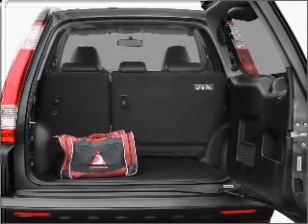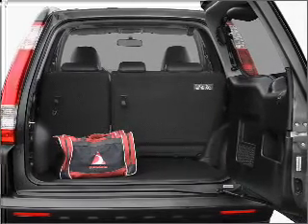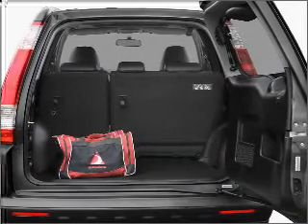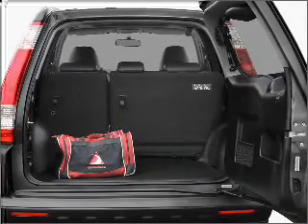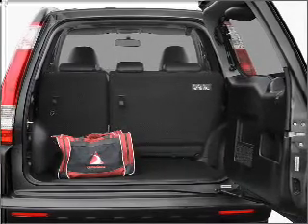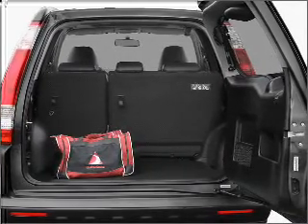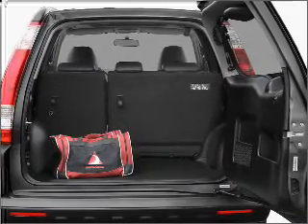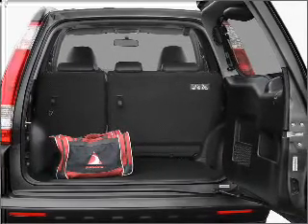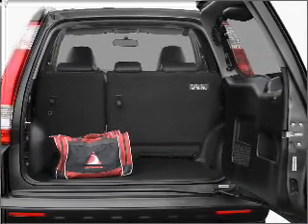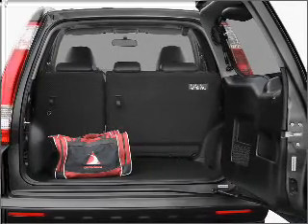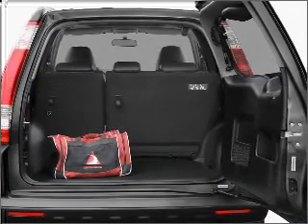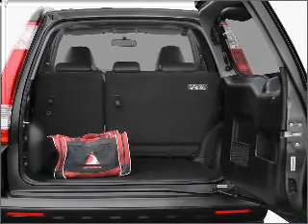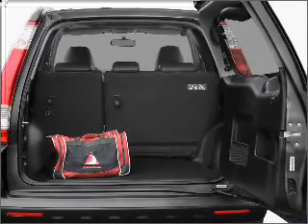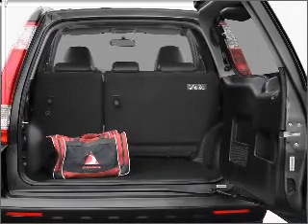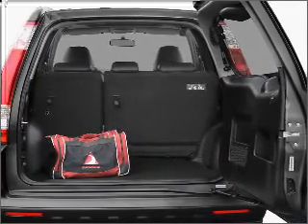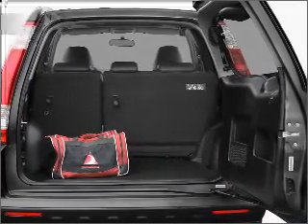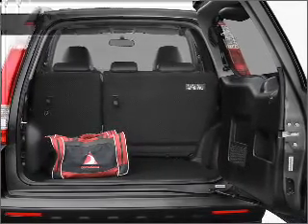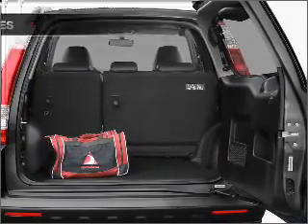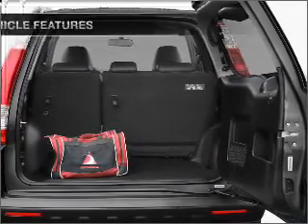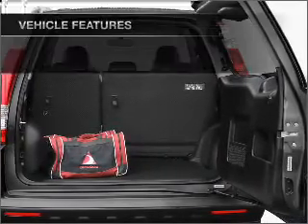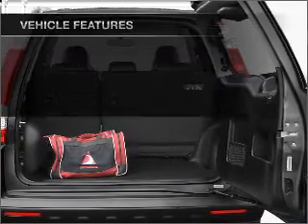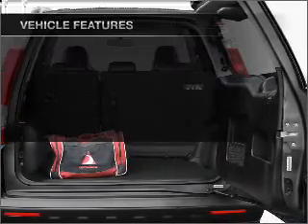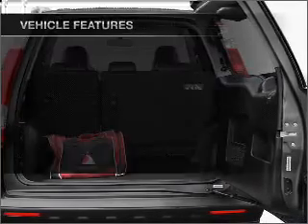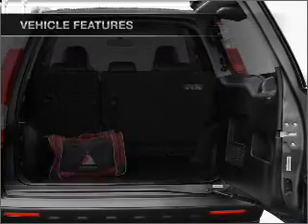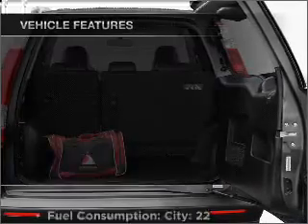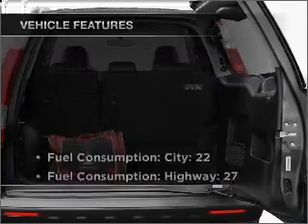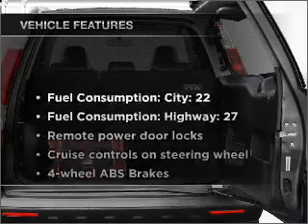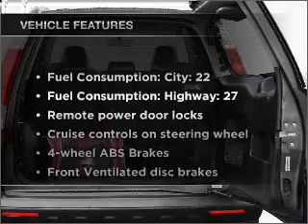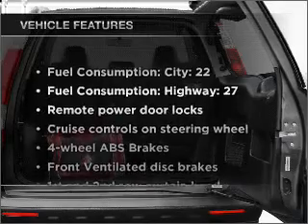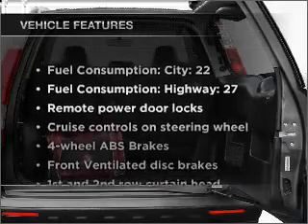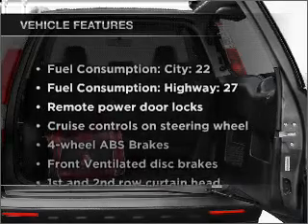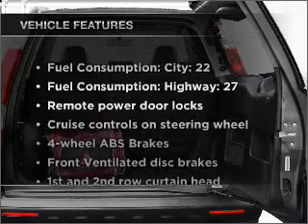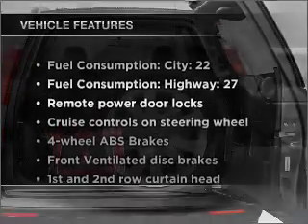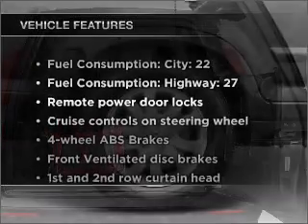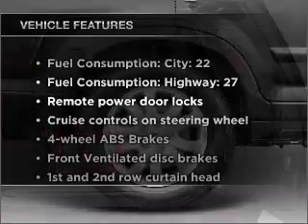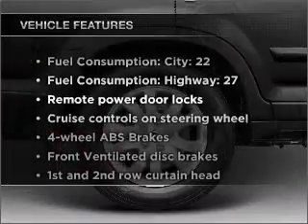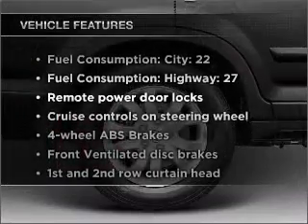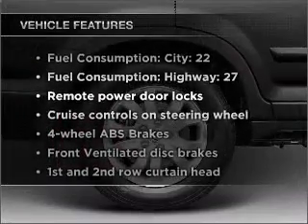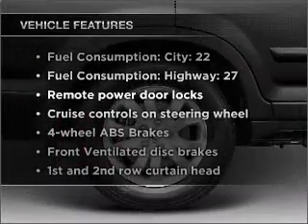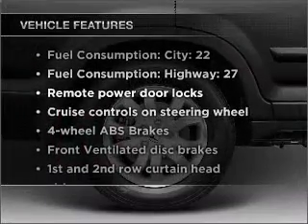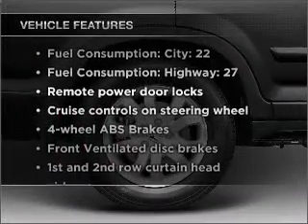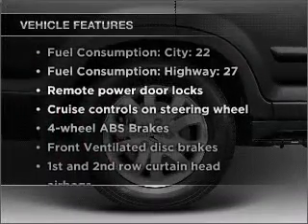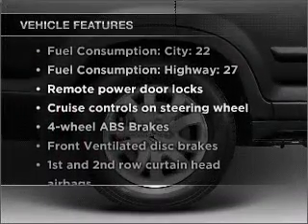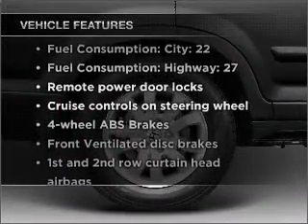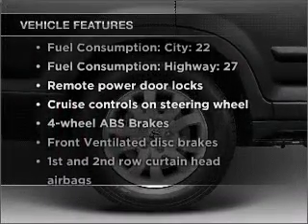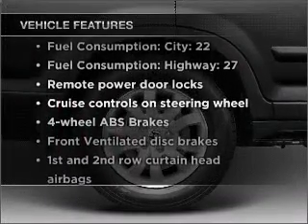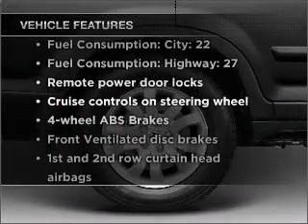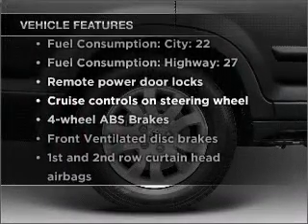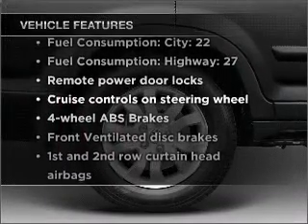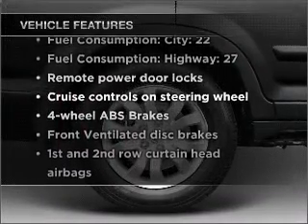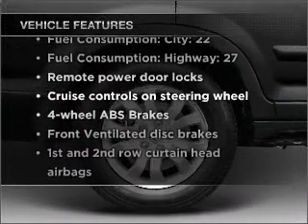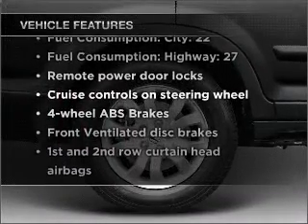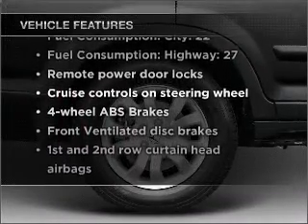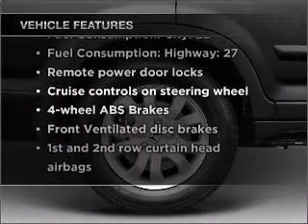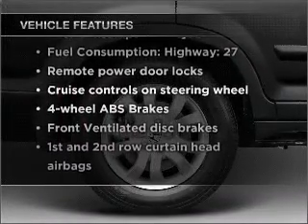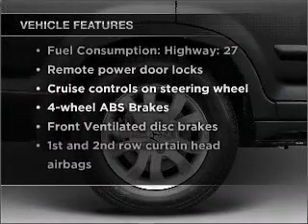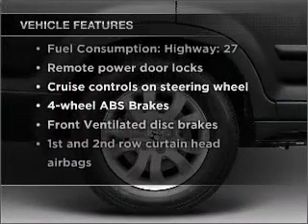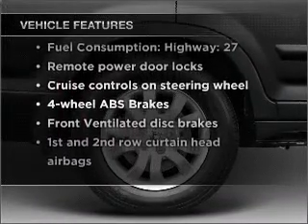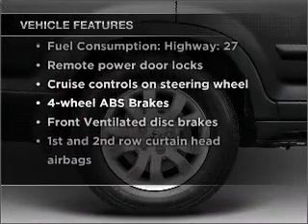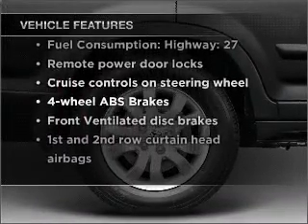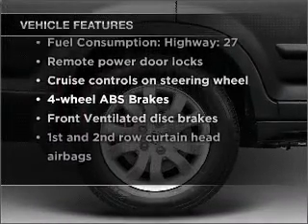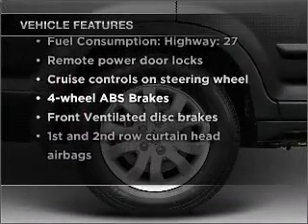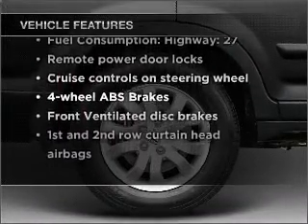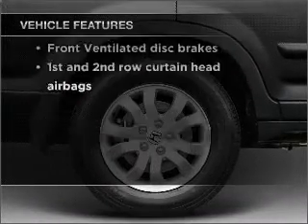The sunroof lets fresh air in. And with these notable features, you won't want to miss out on the opportunity to own this amazing vehicle.